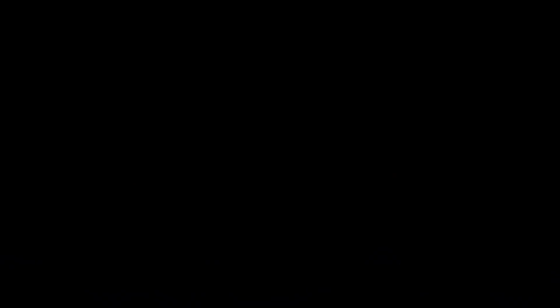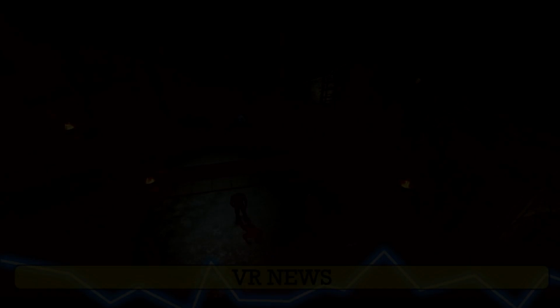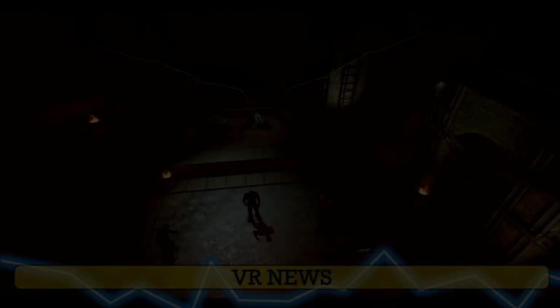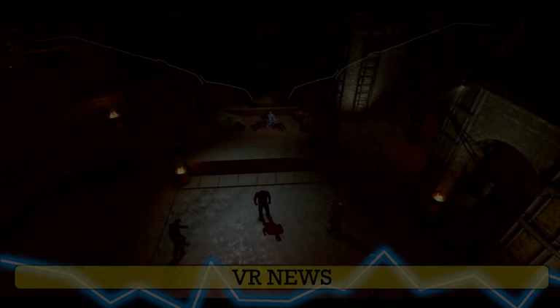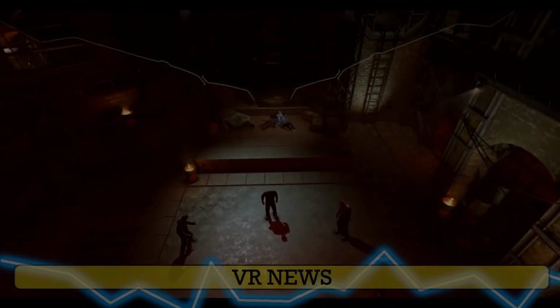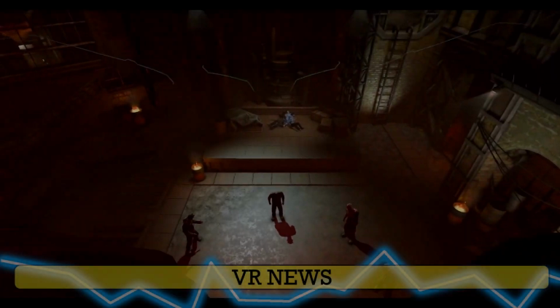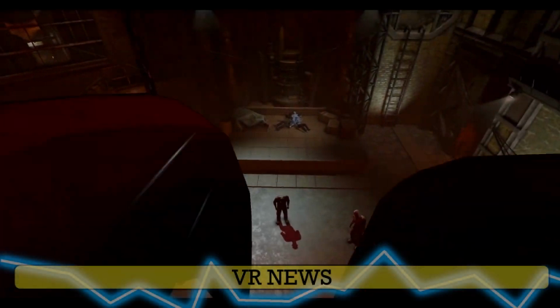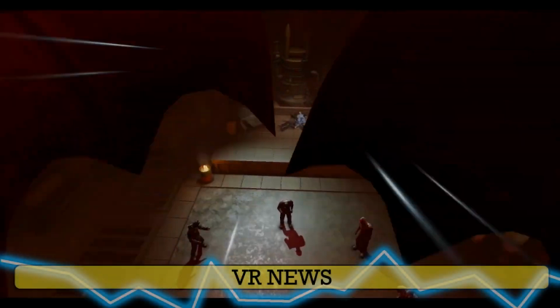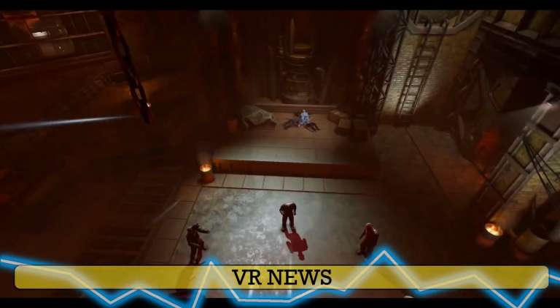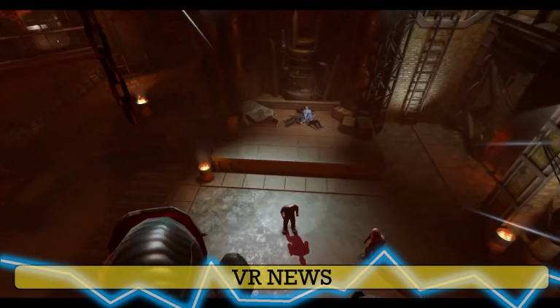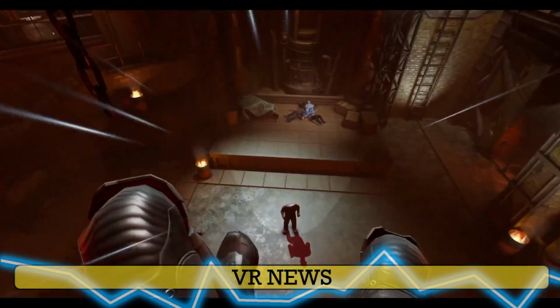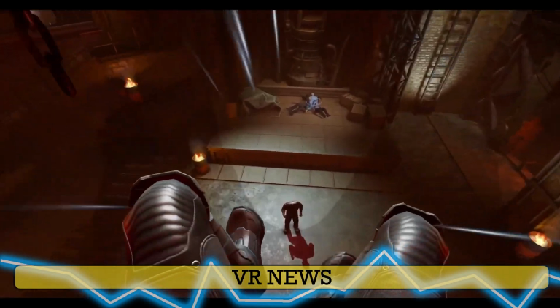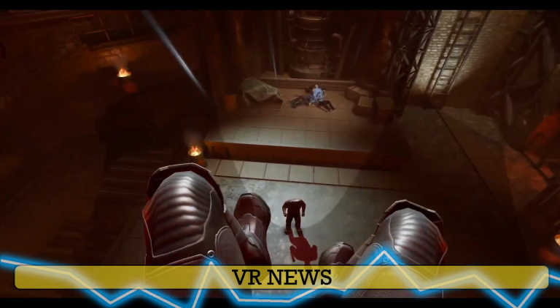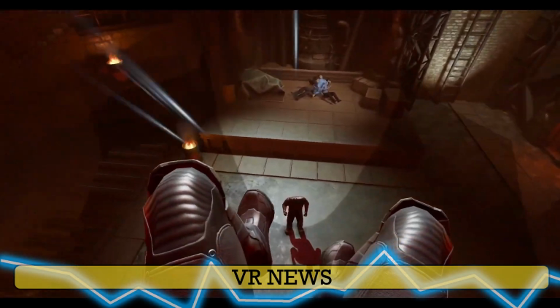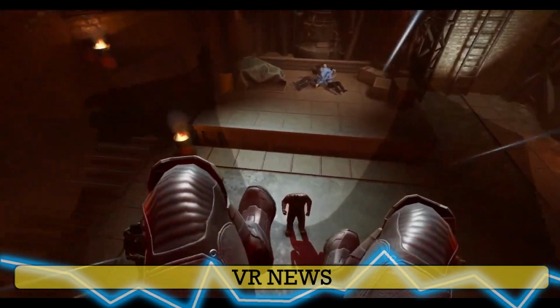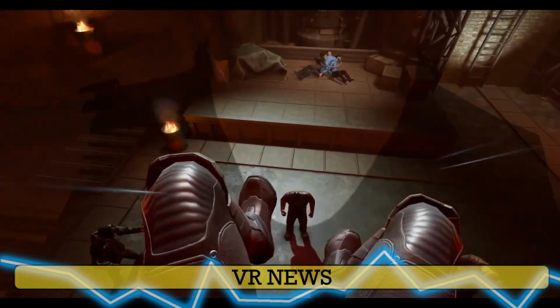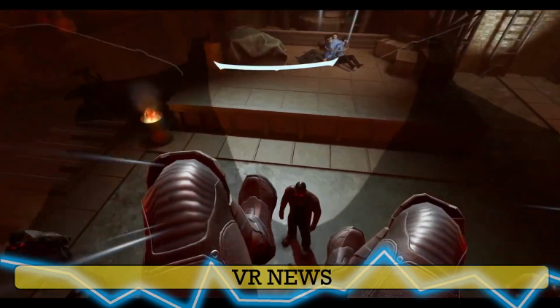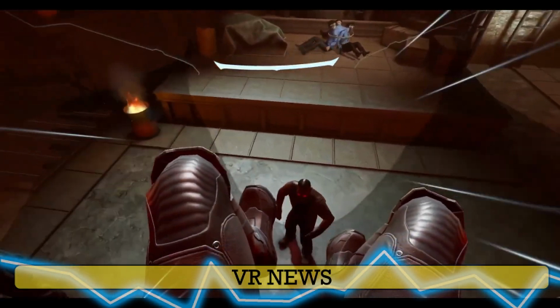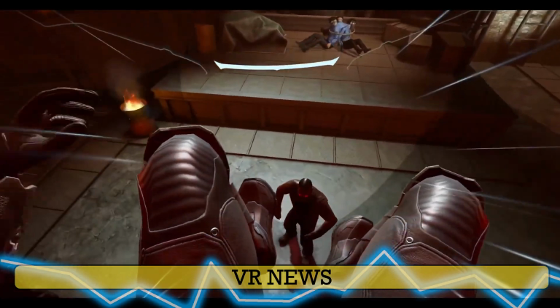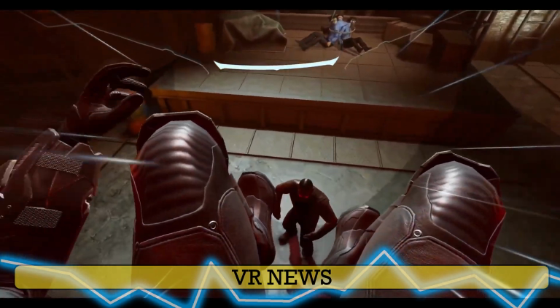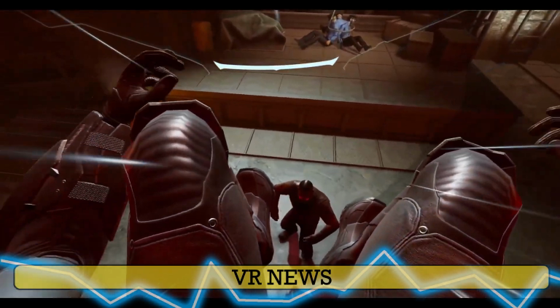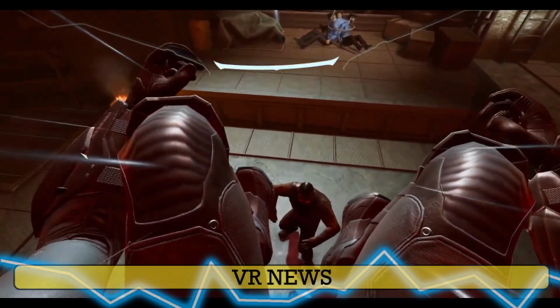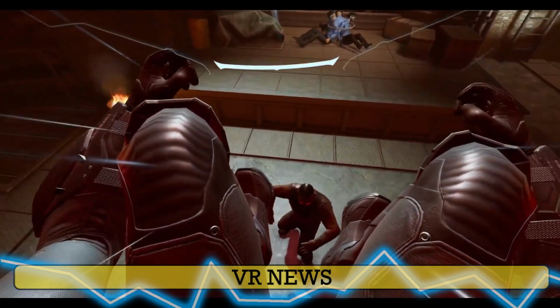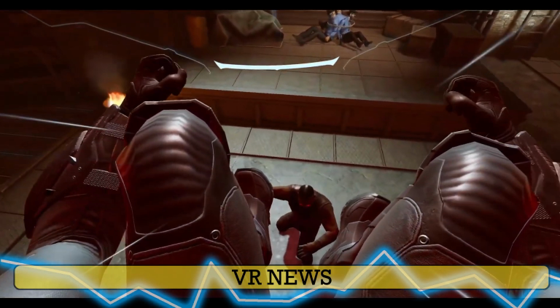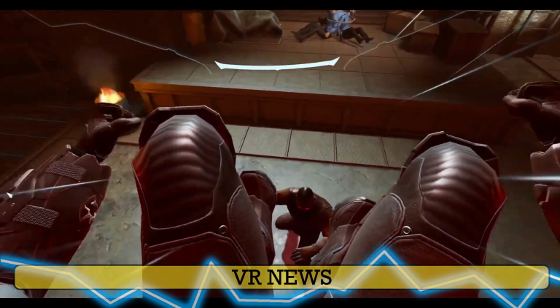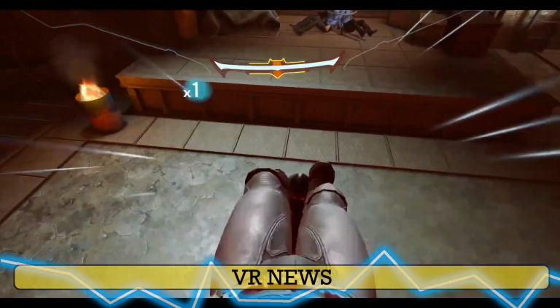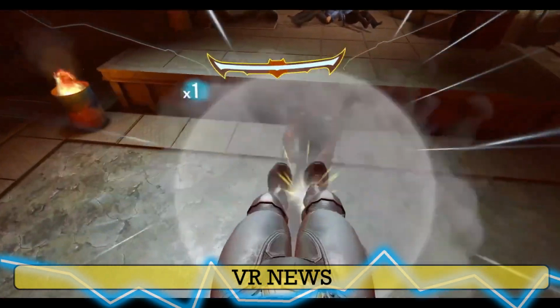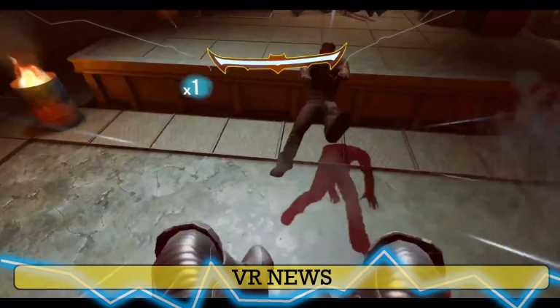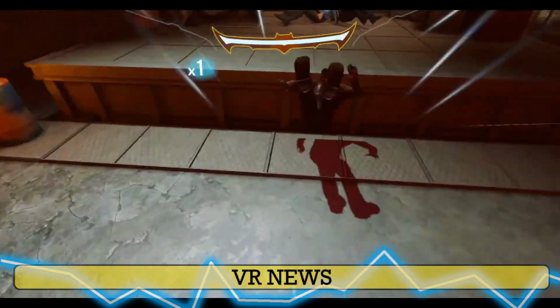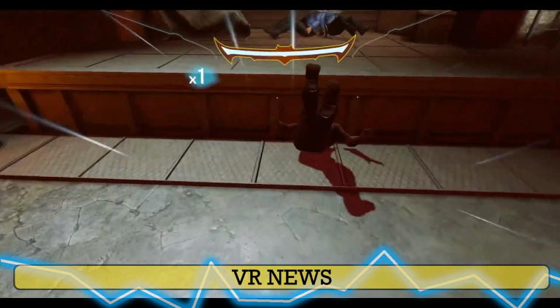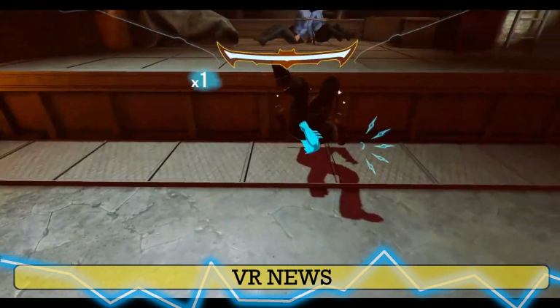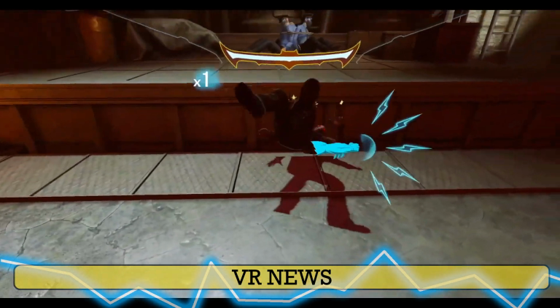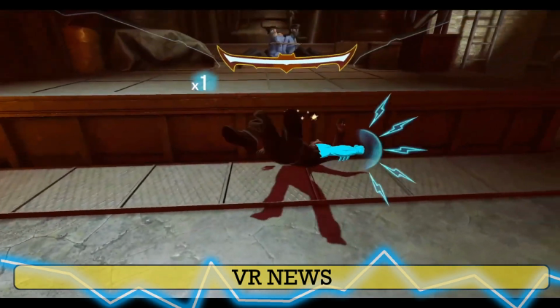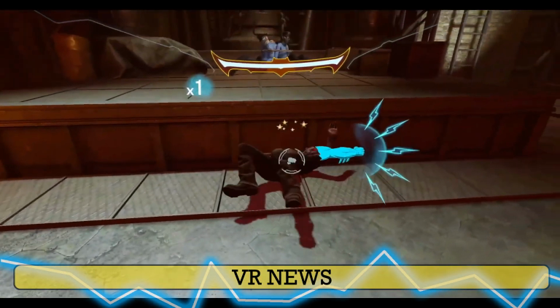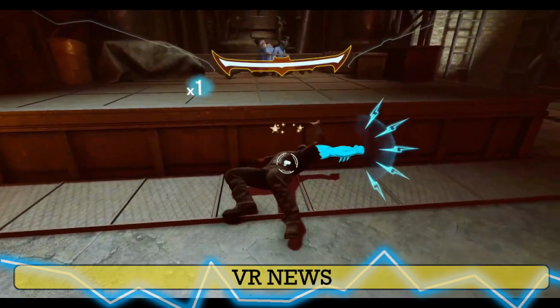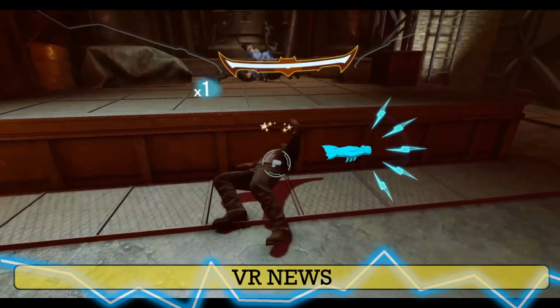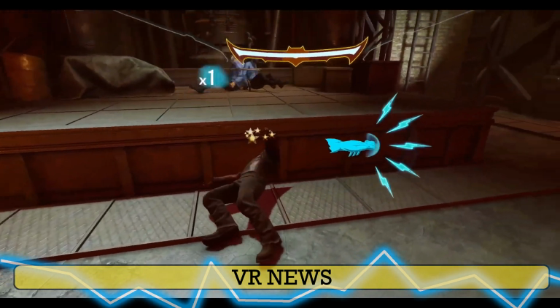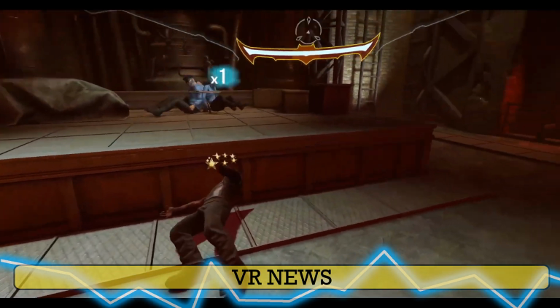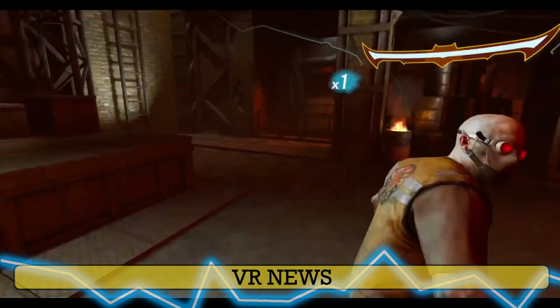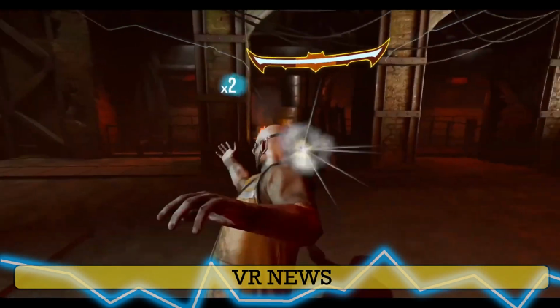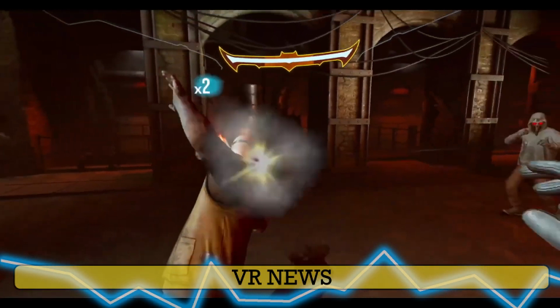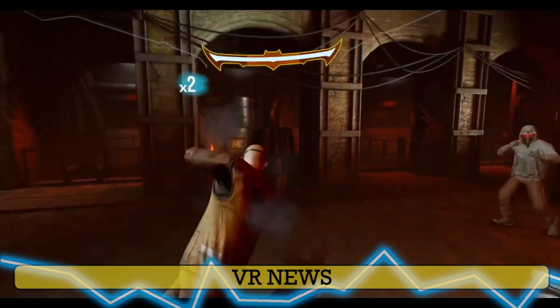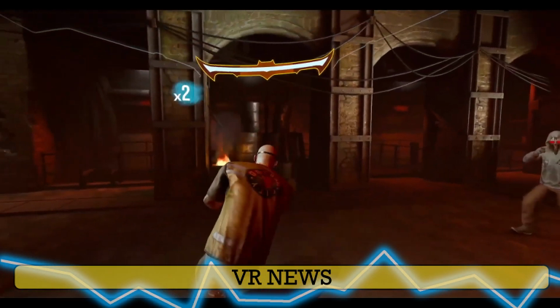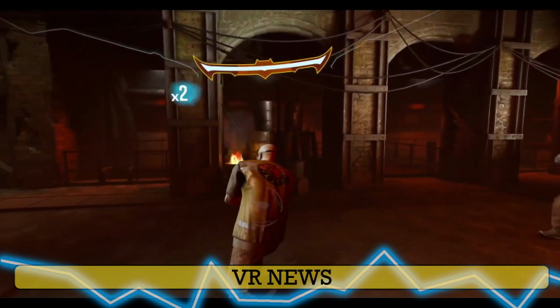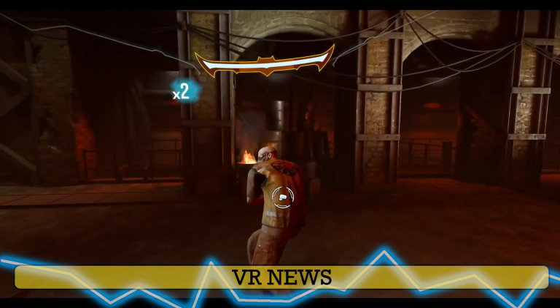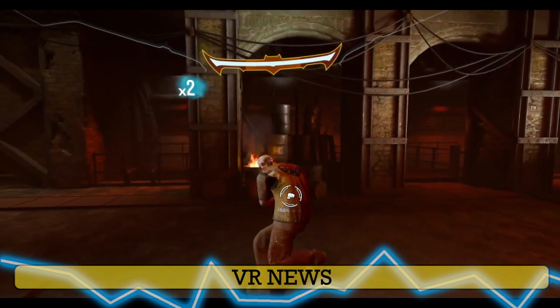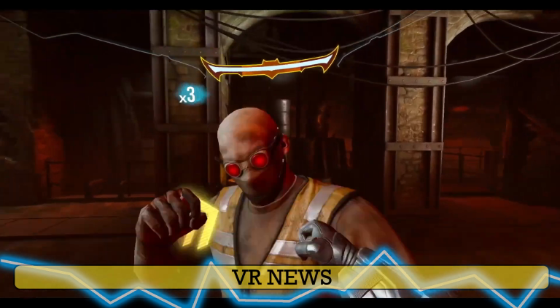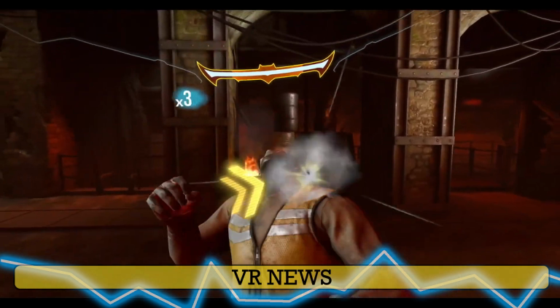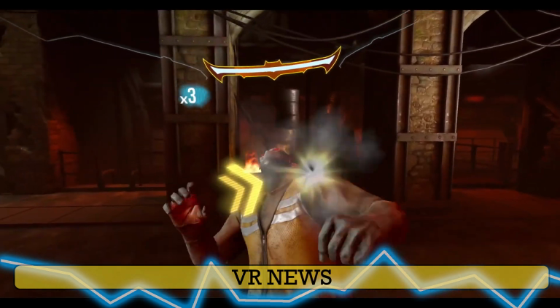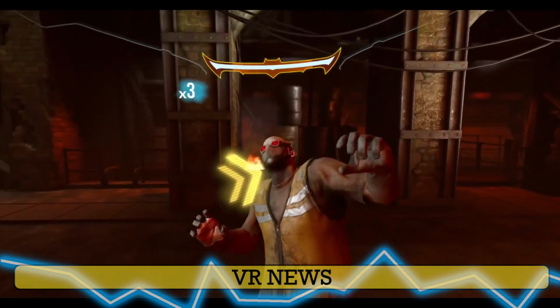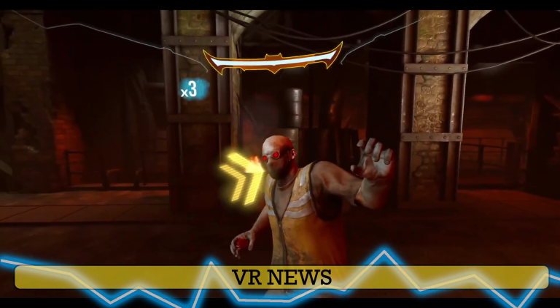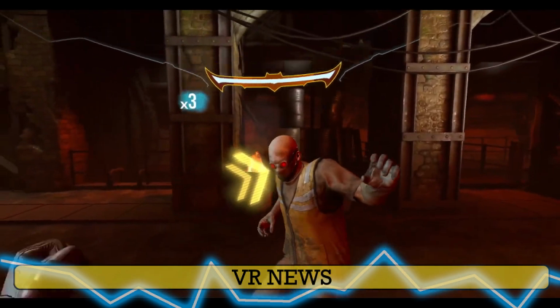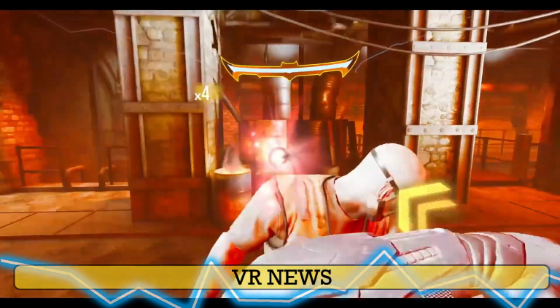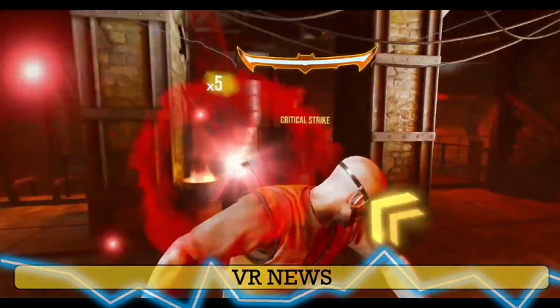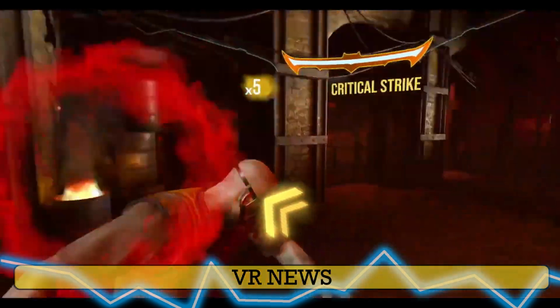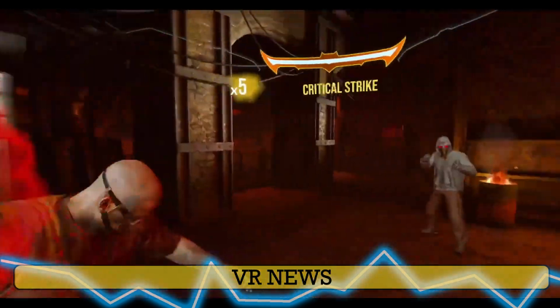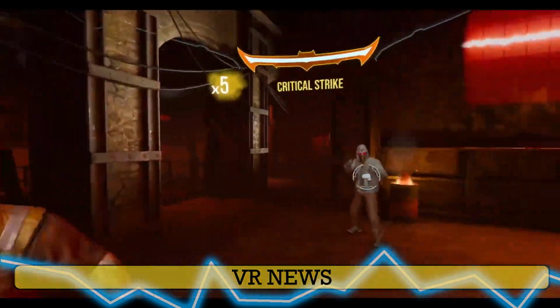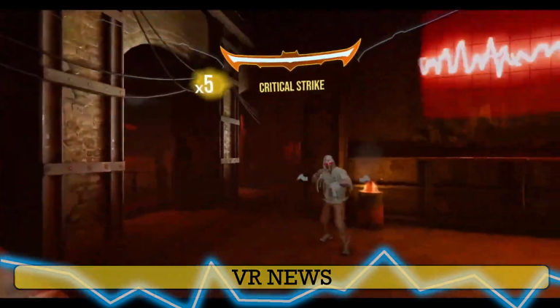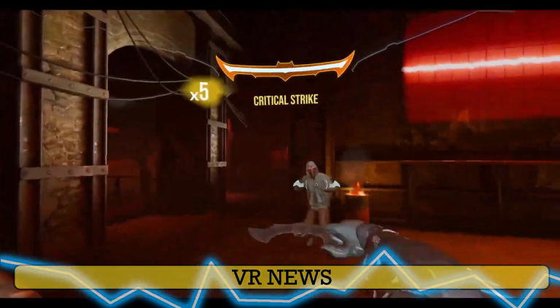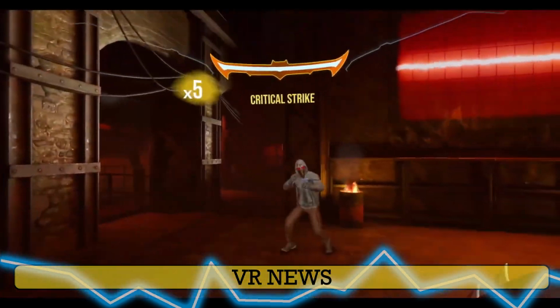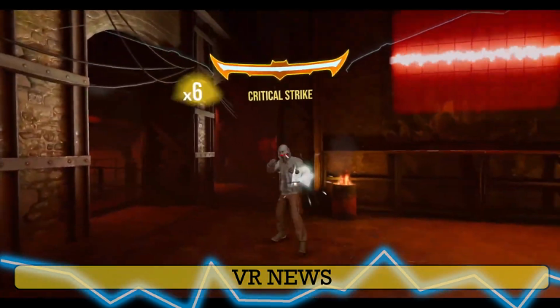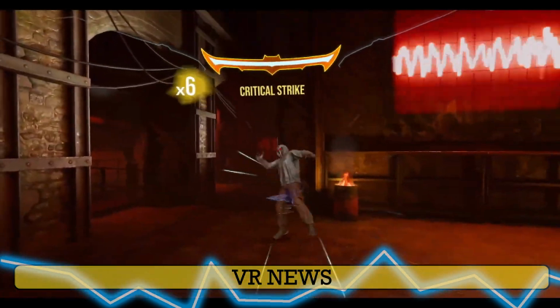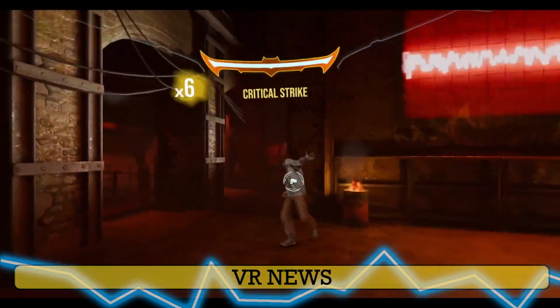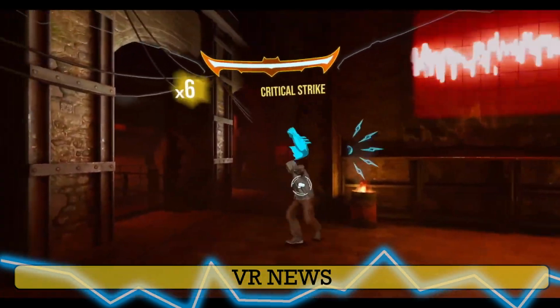Hello, it's PolishPolVR. In today's news video we're going to talk about Blade & Sorcery, Phasmophobia, Batman and Hitman 3.